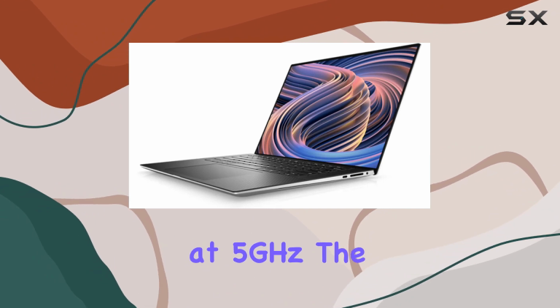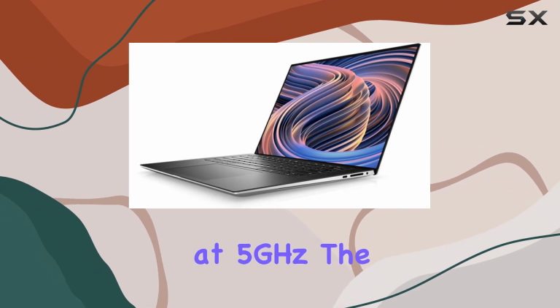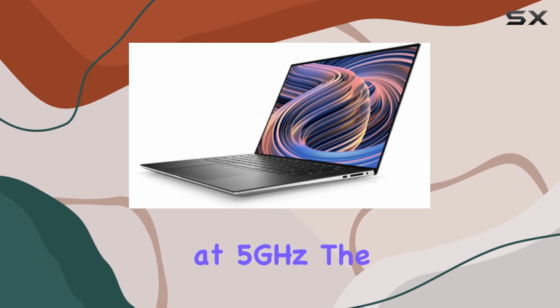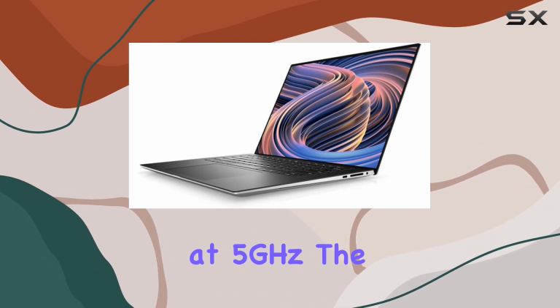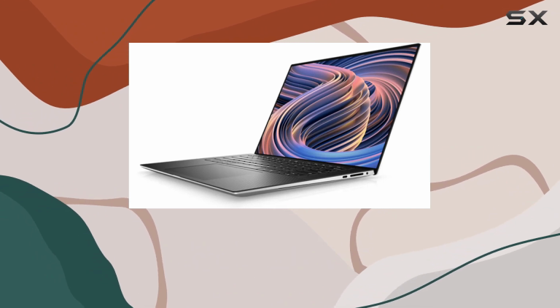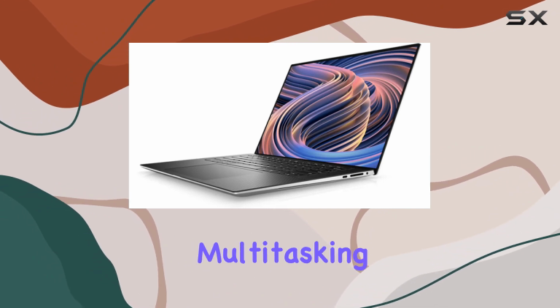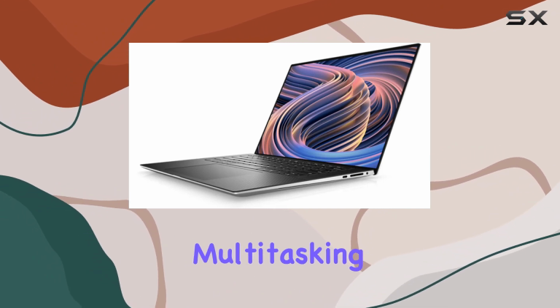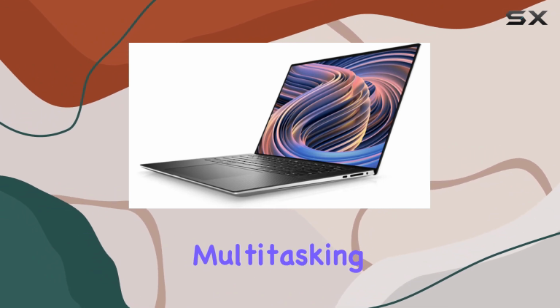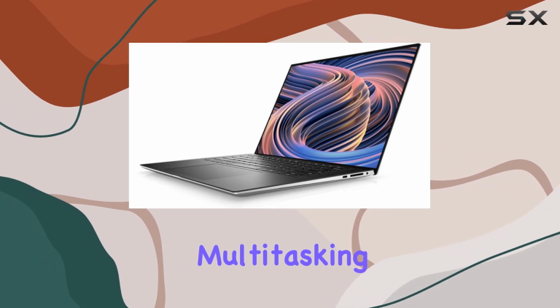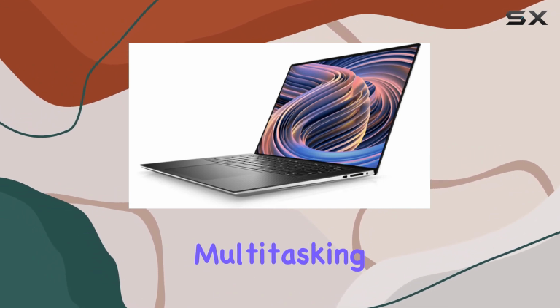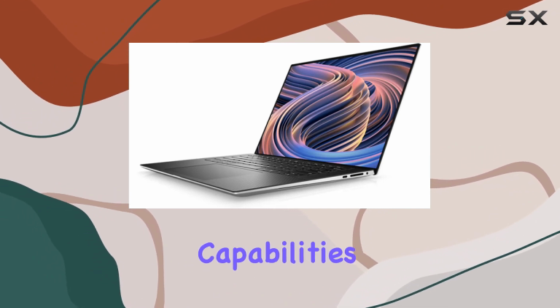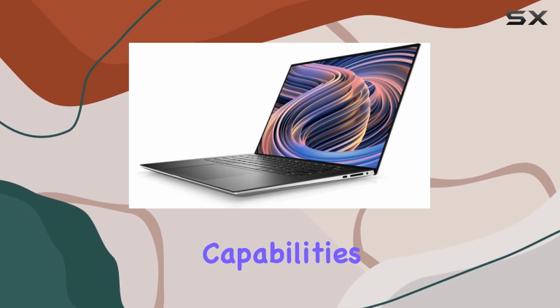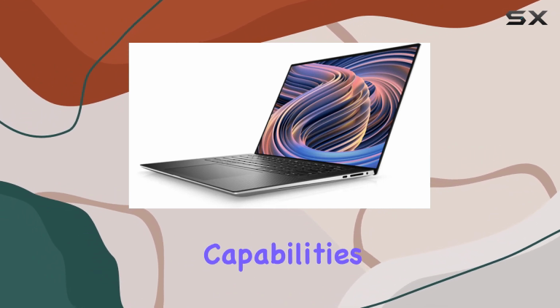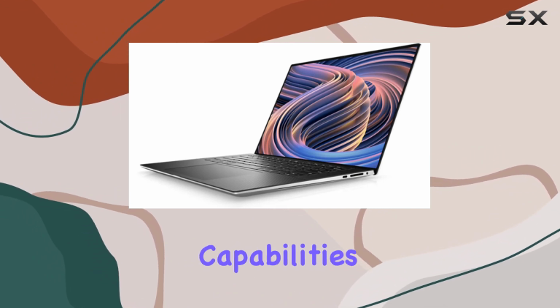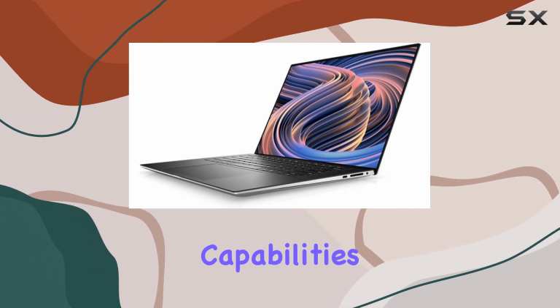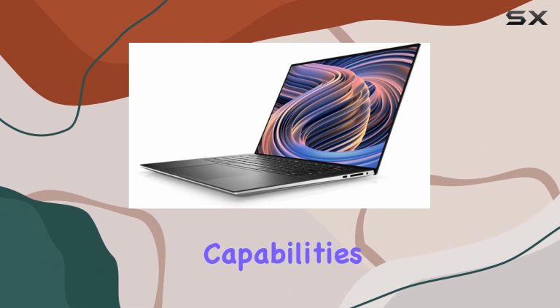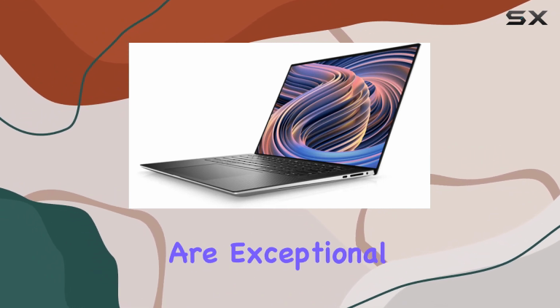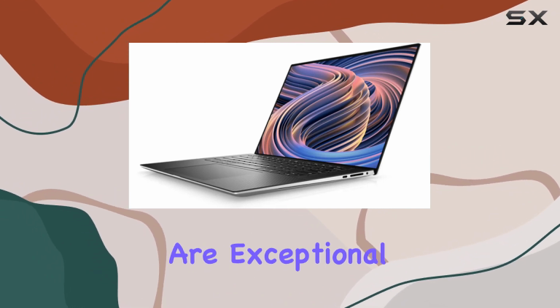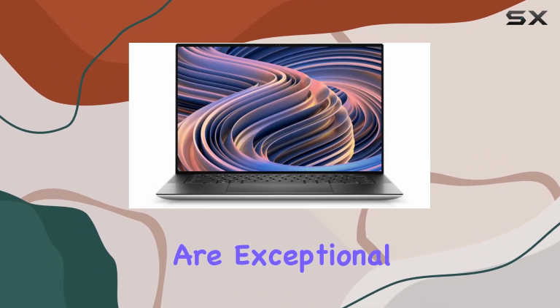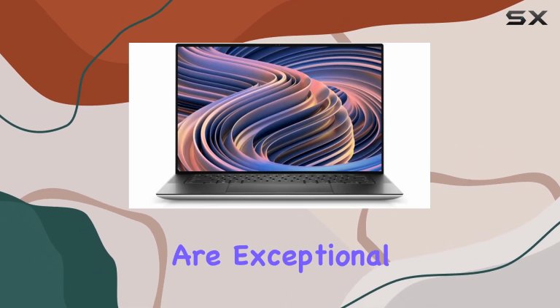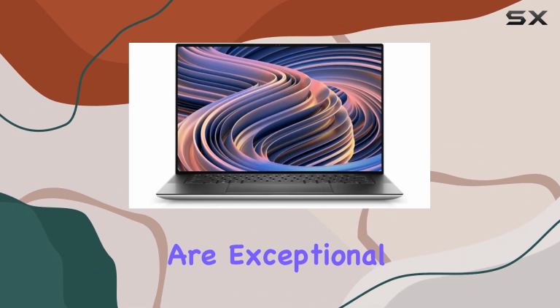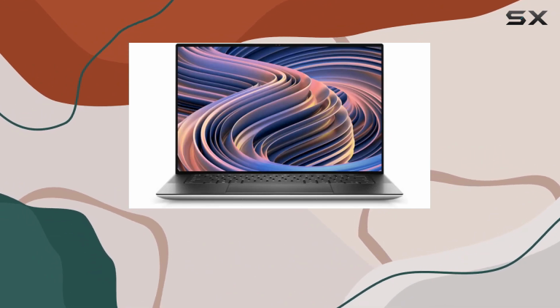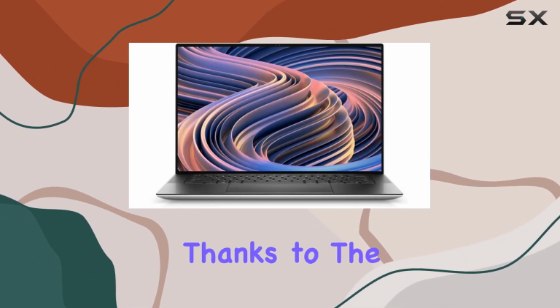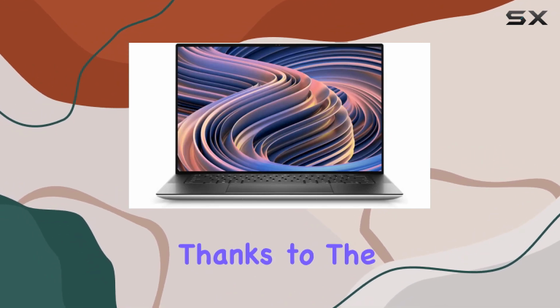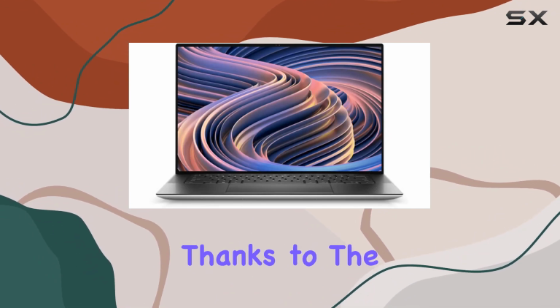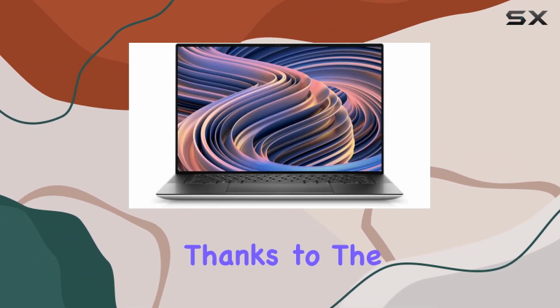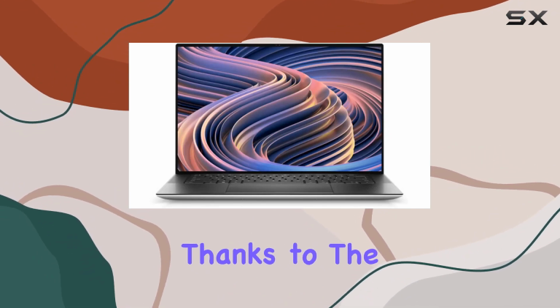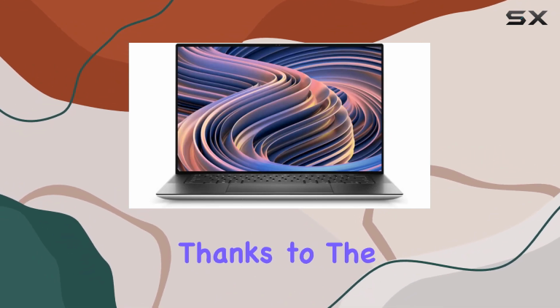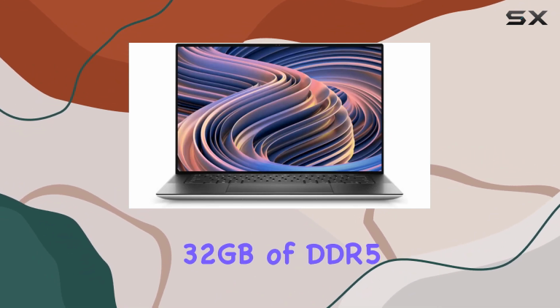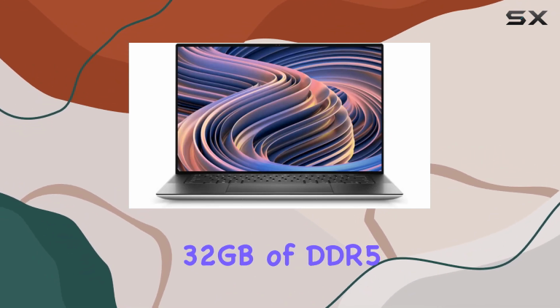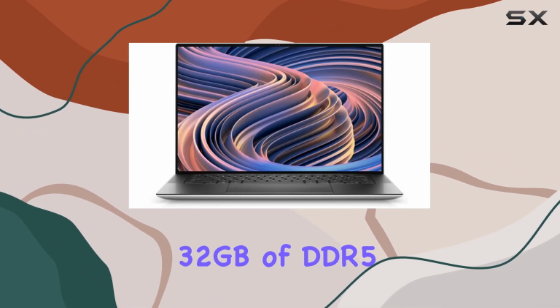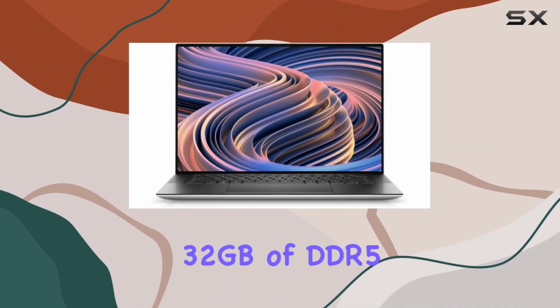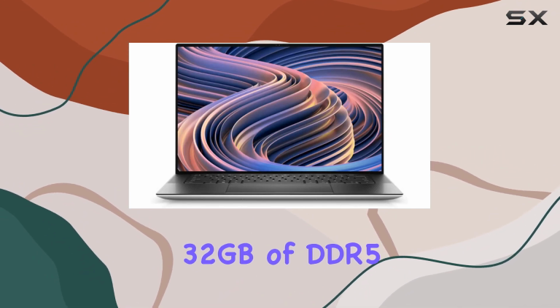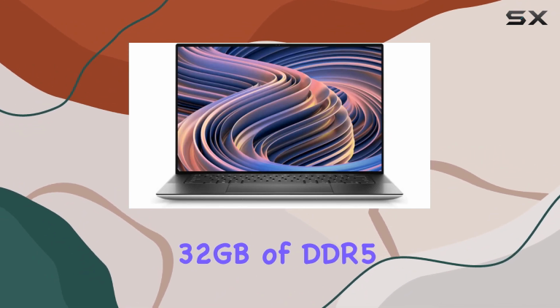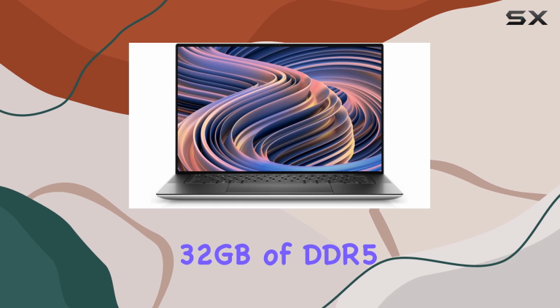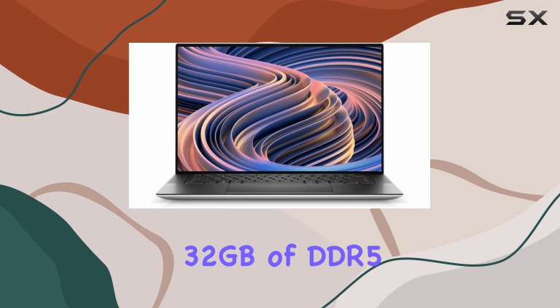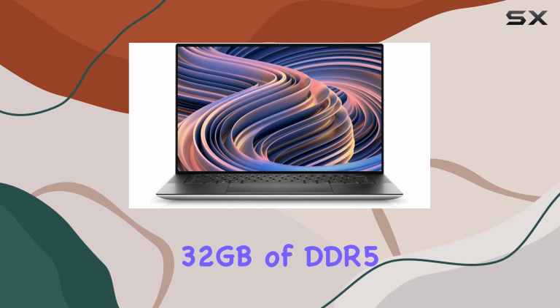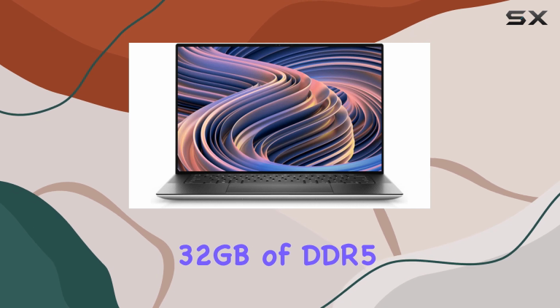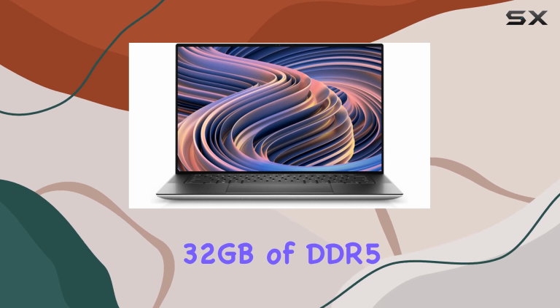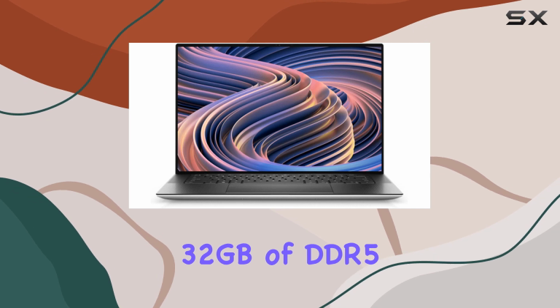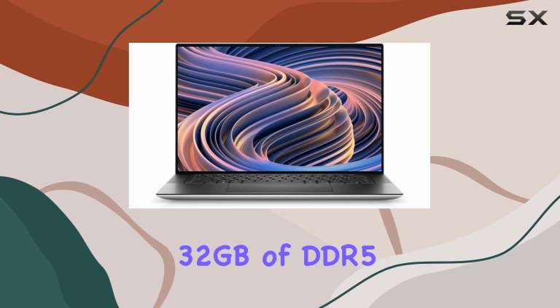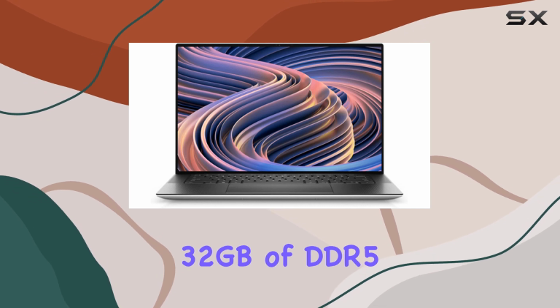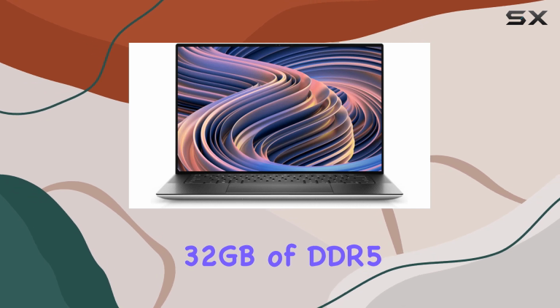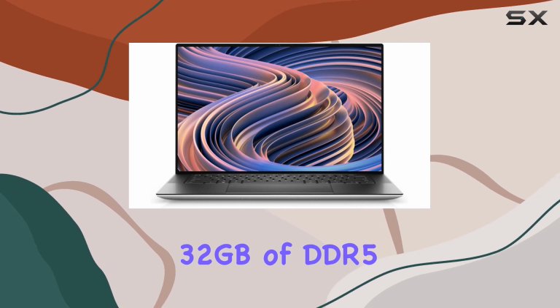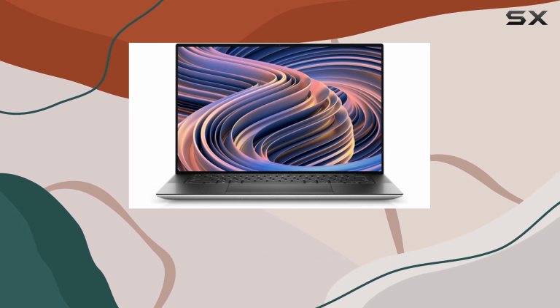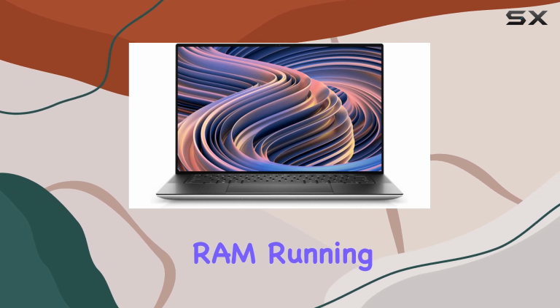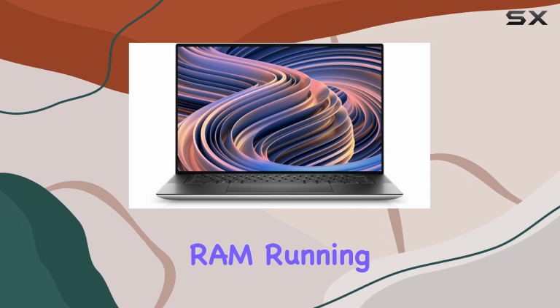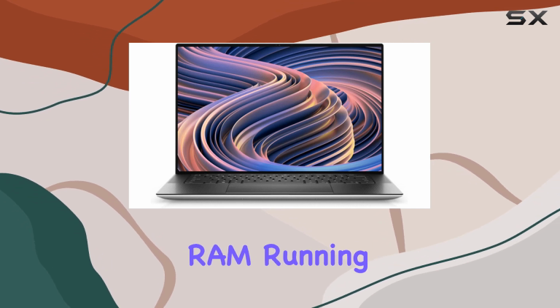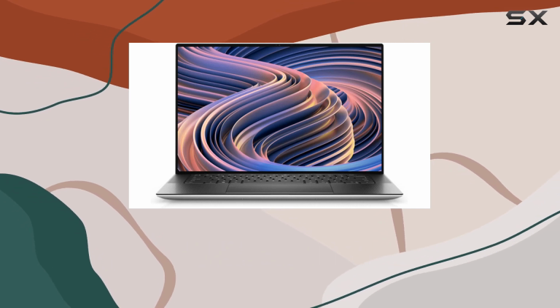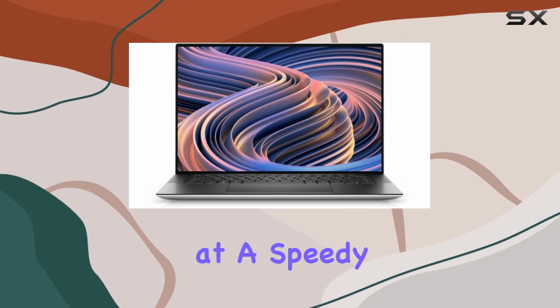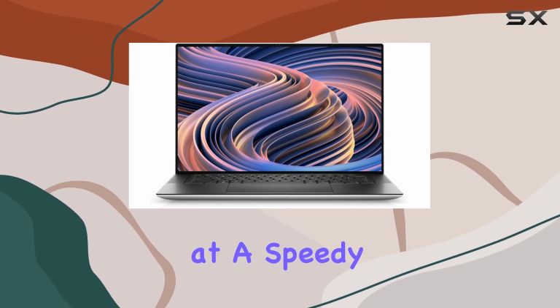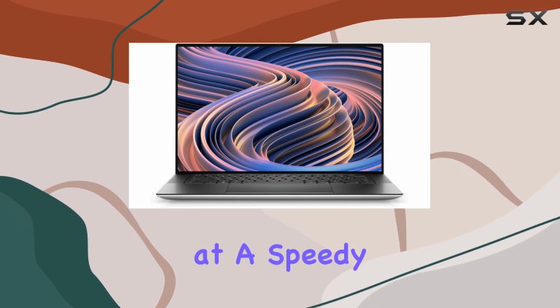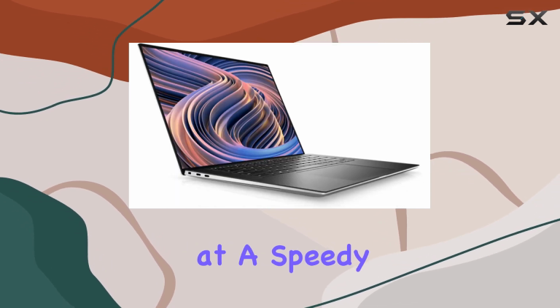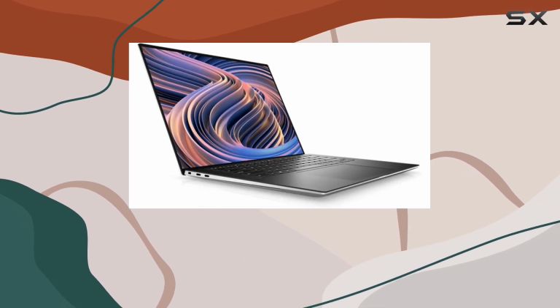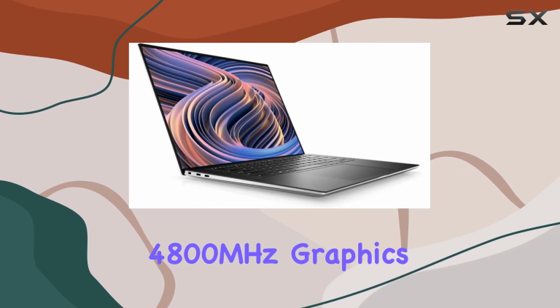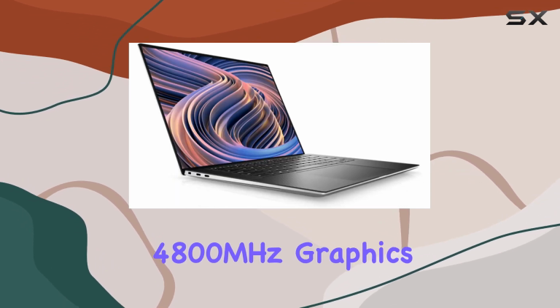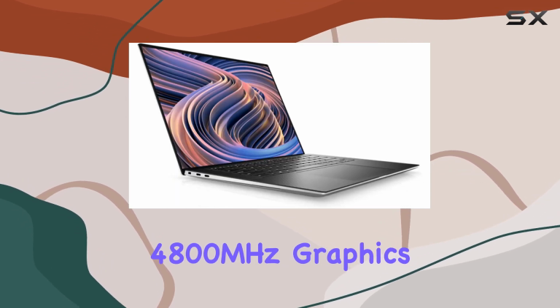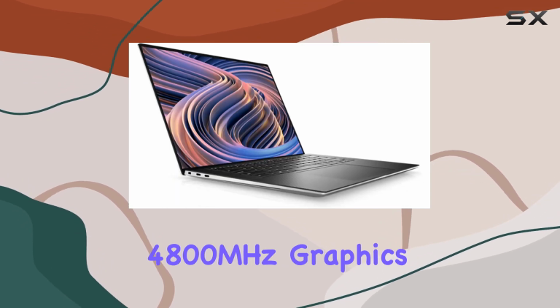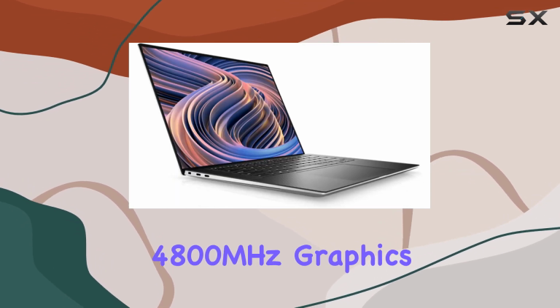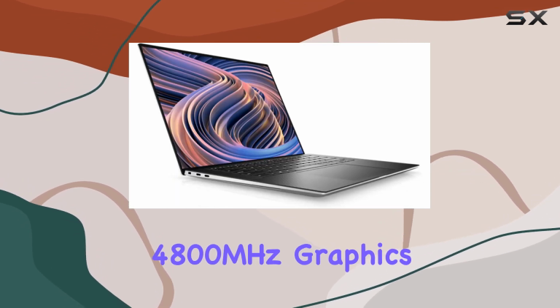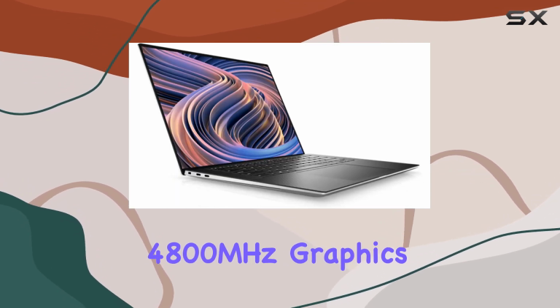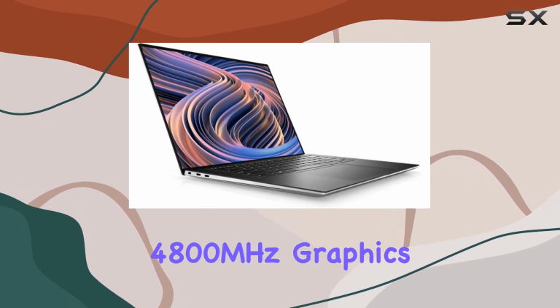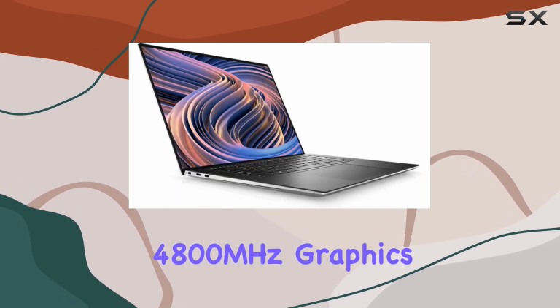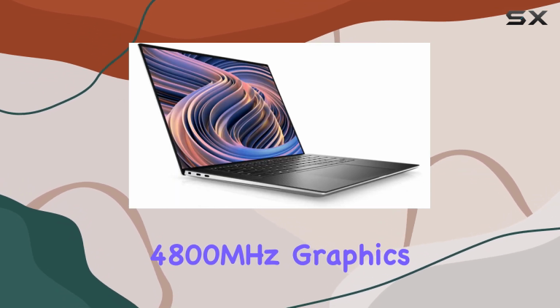The multitasking capabilities are exceptional, thanks to the 32GB of DDR5 RAM running at a speedy 4800MHz.